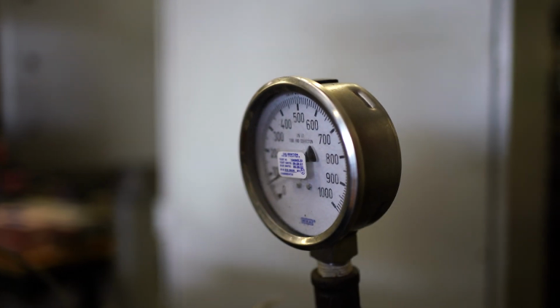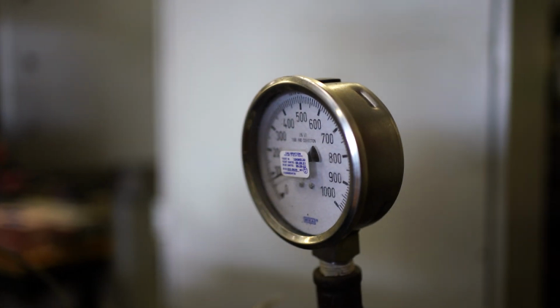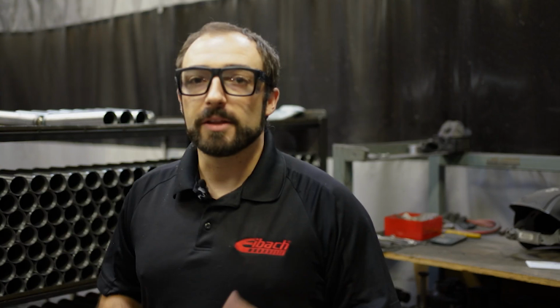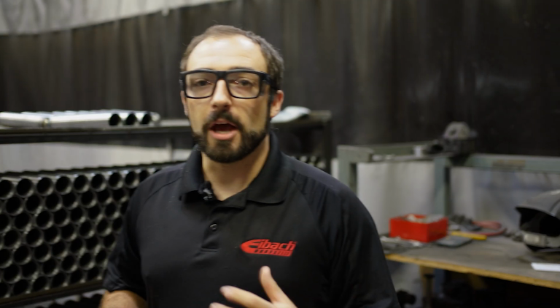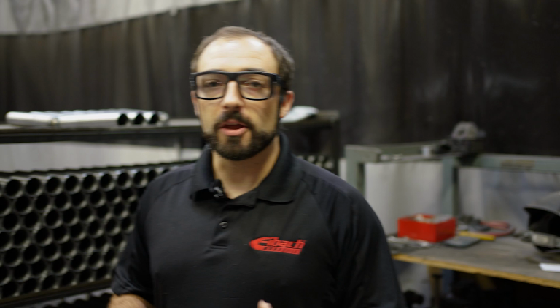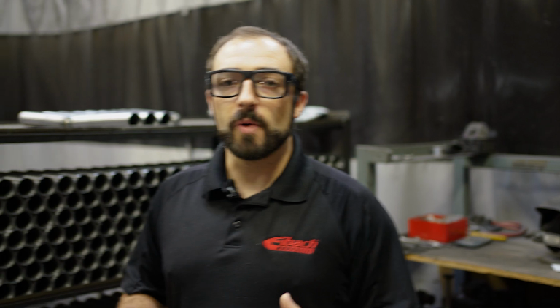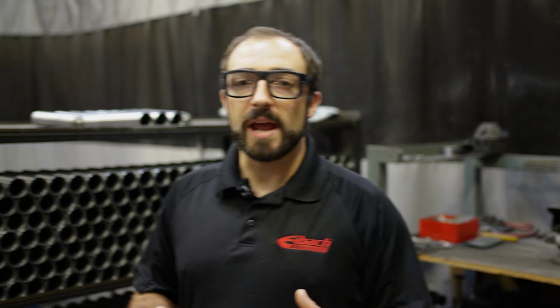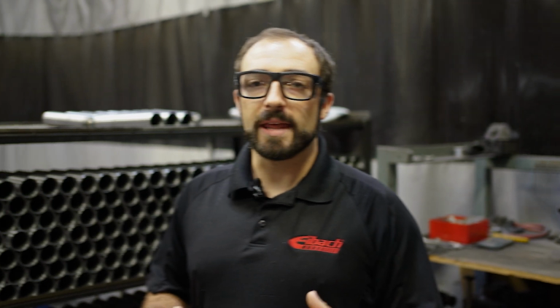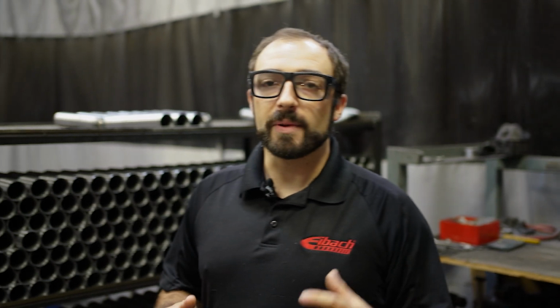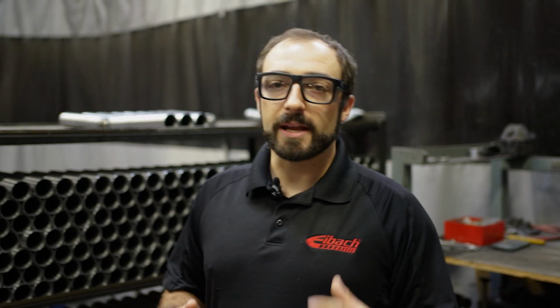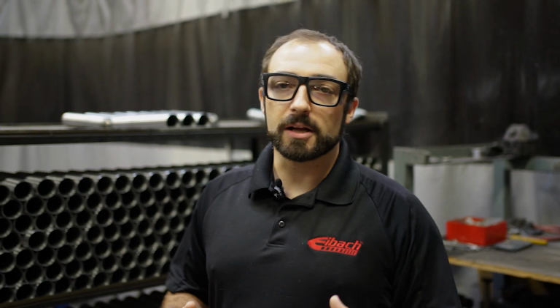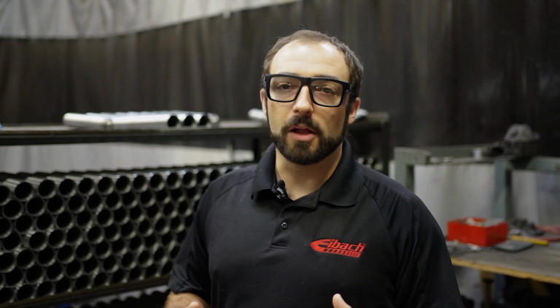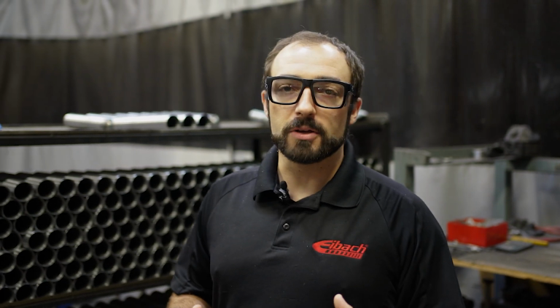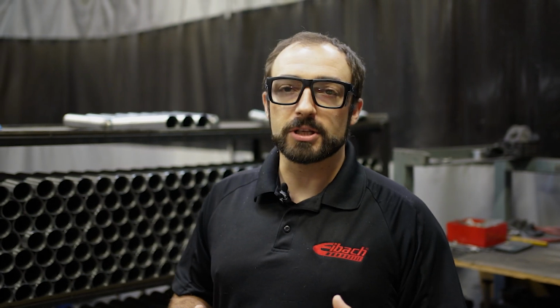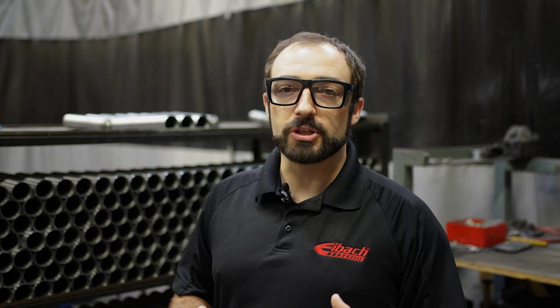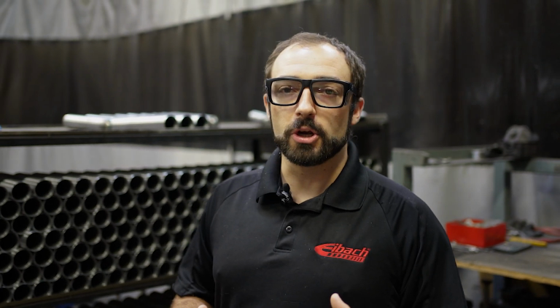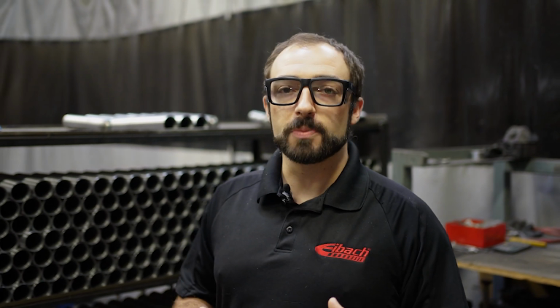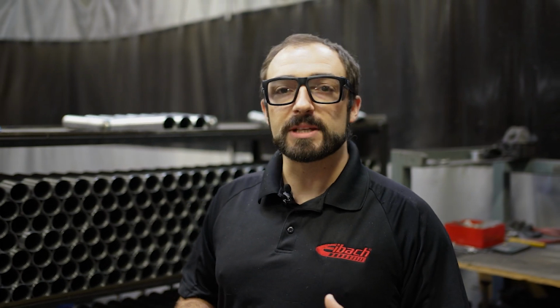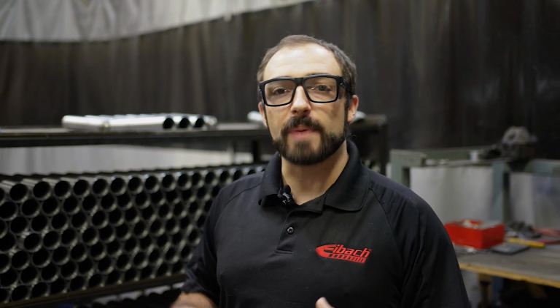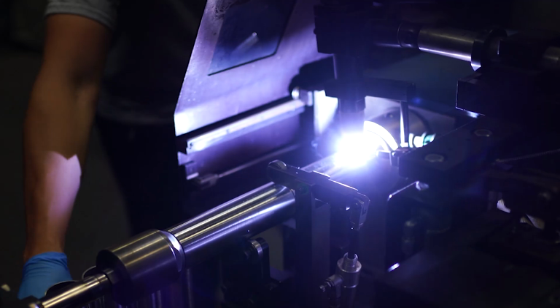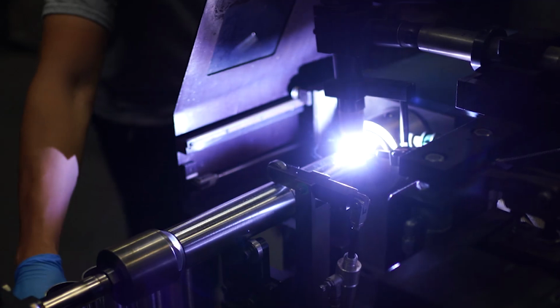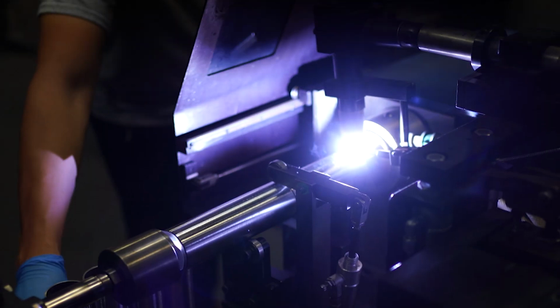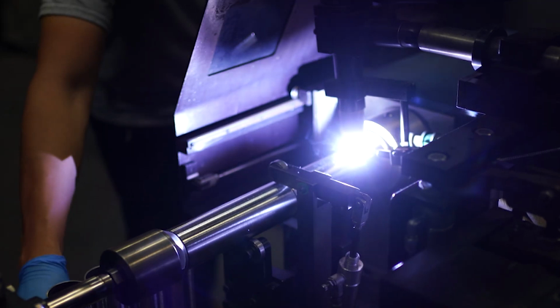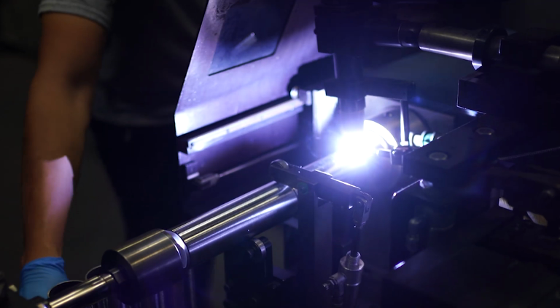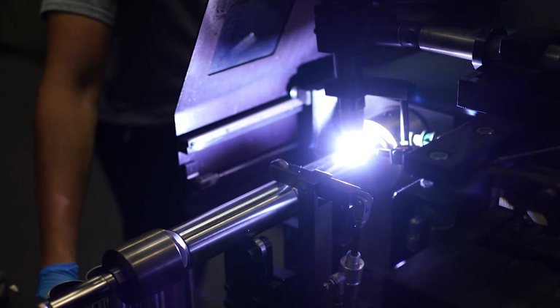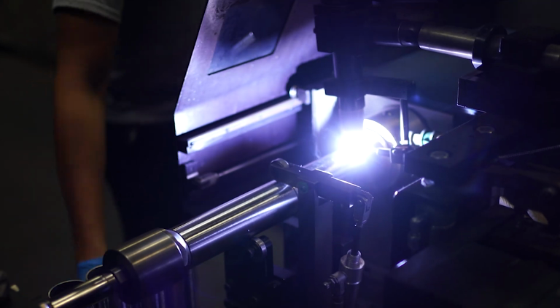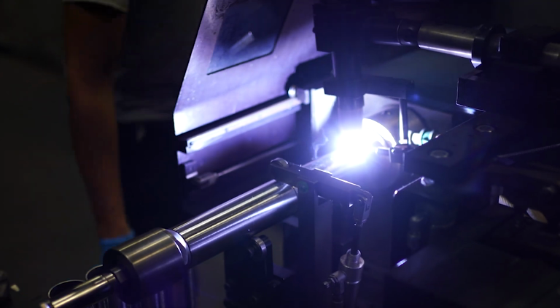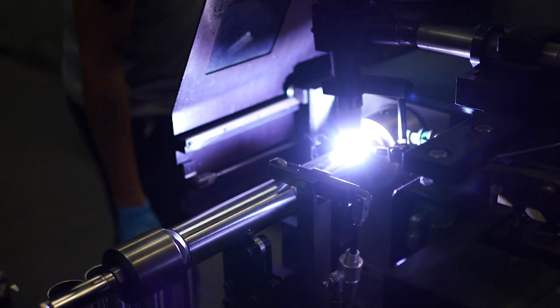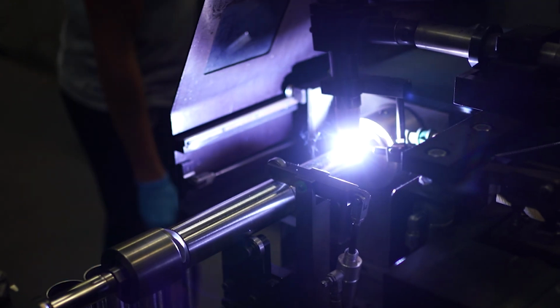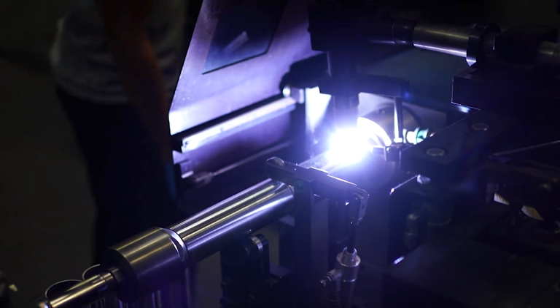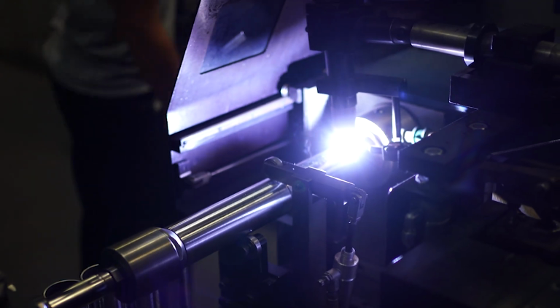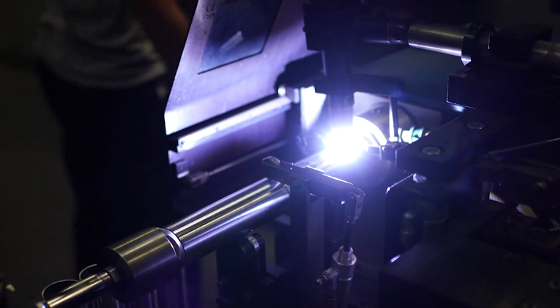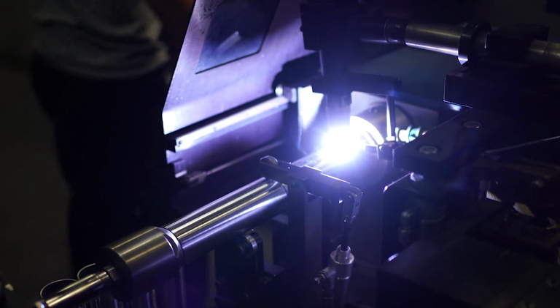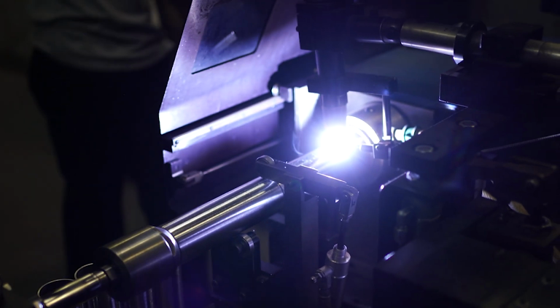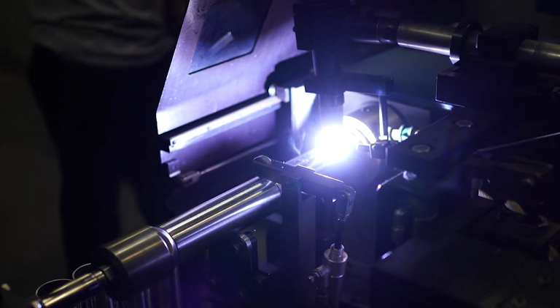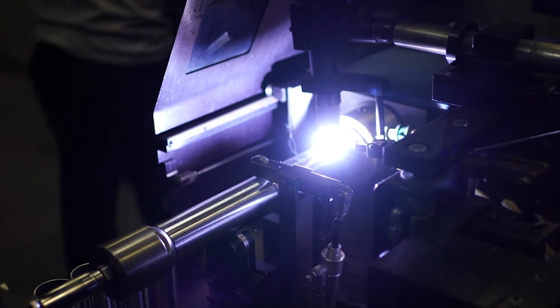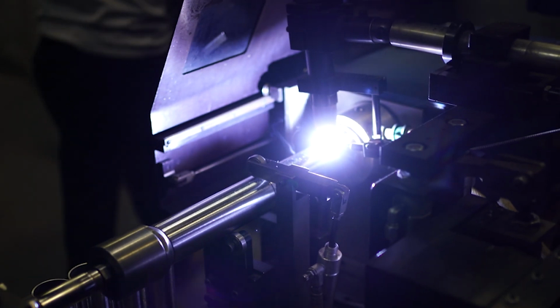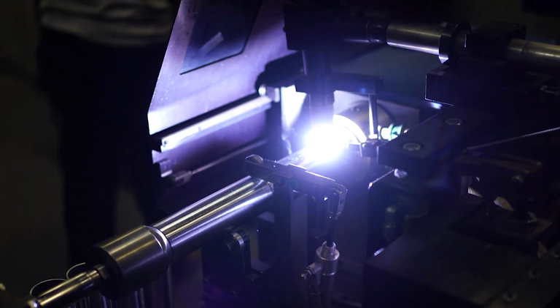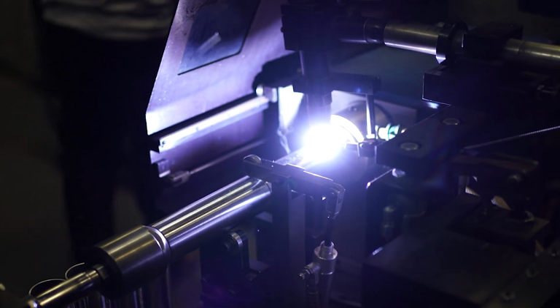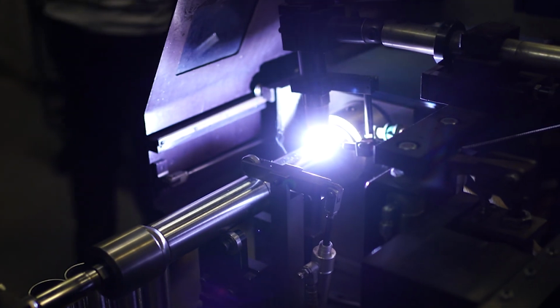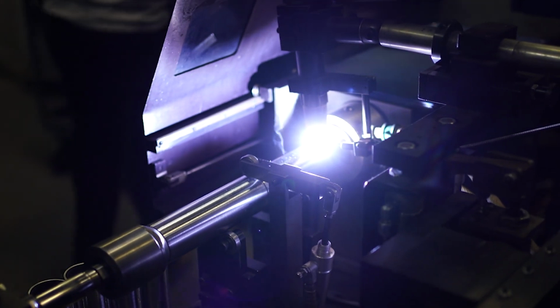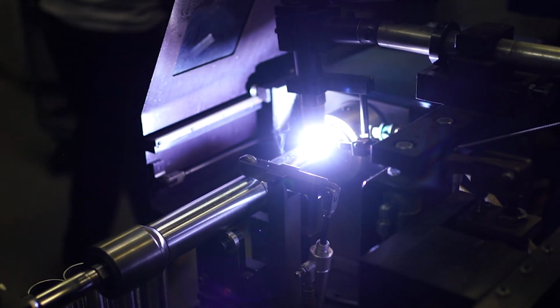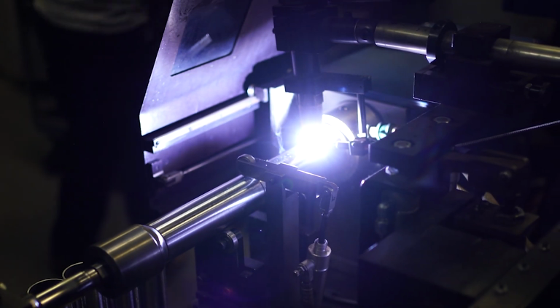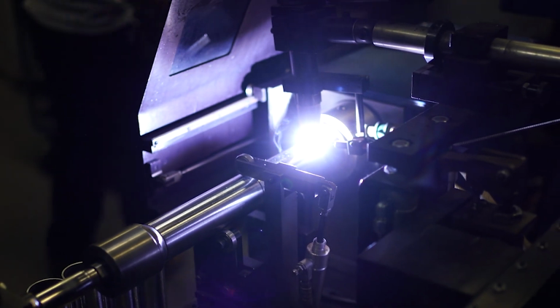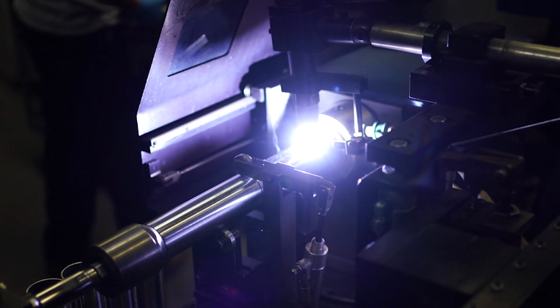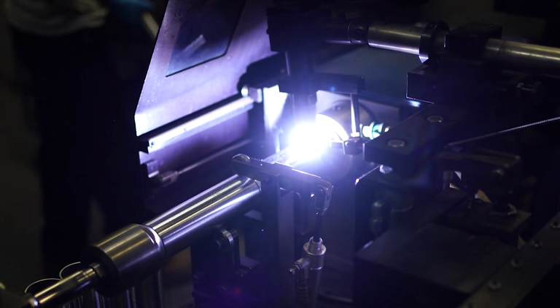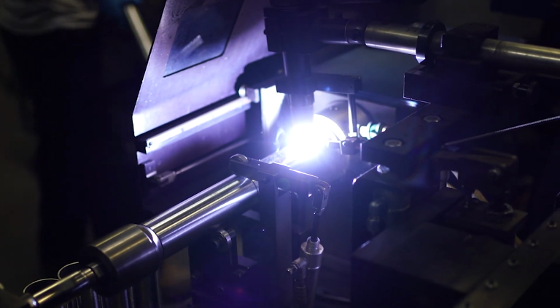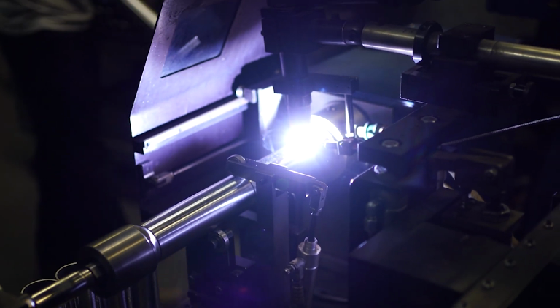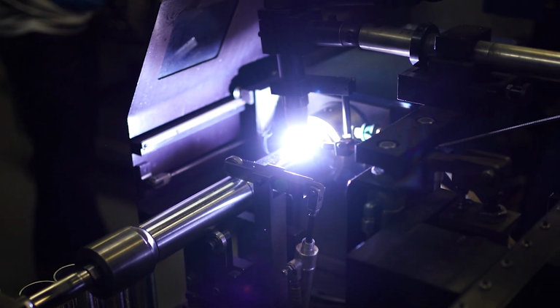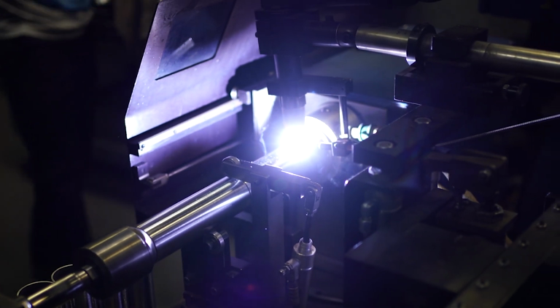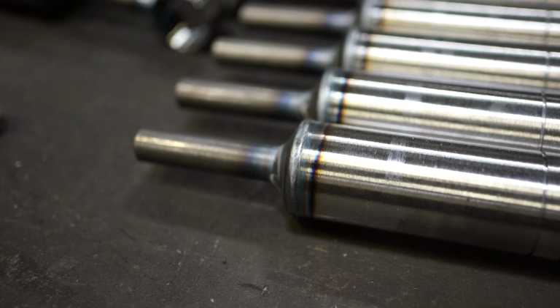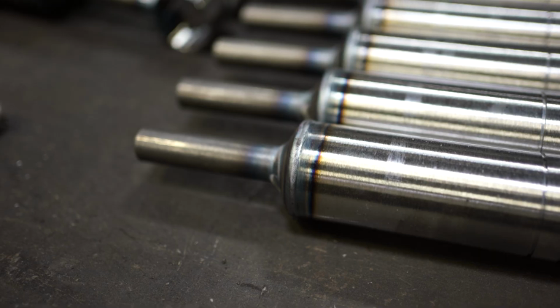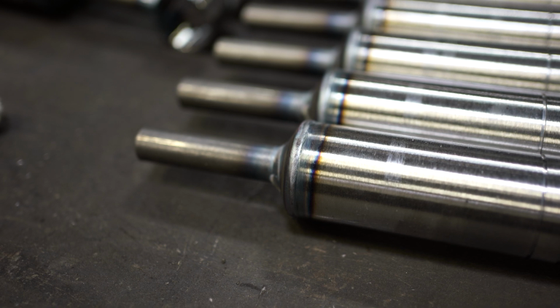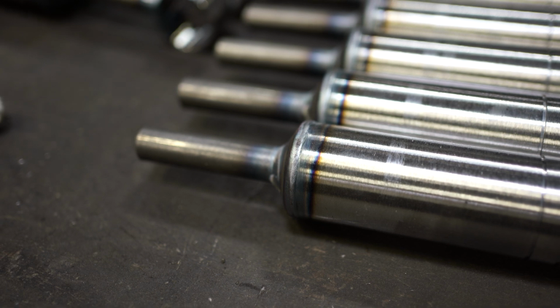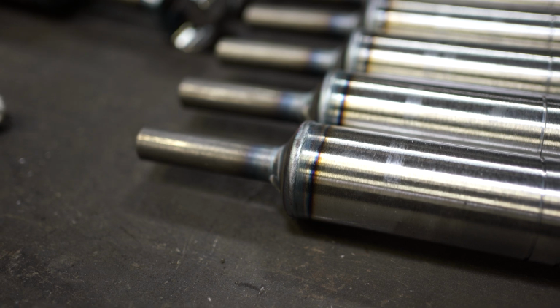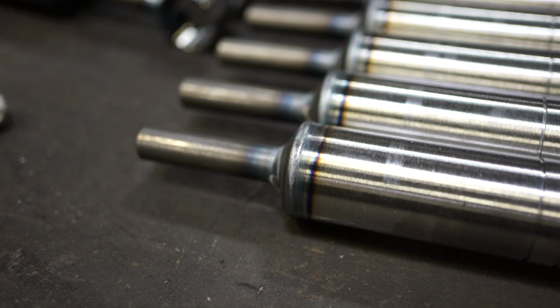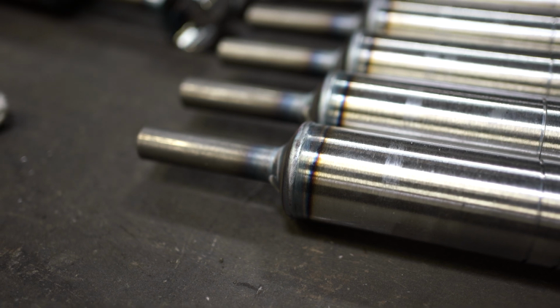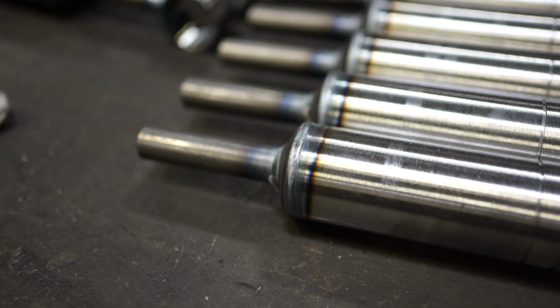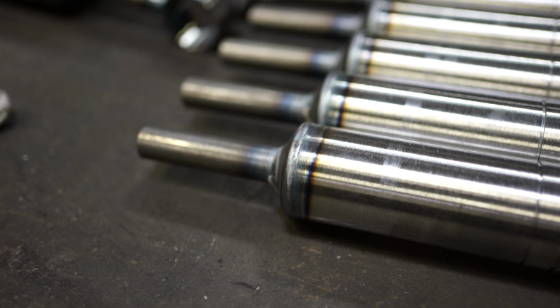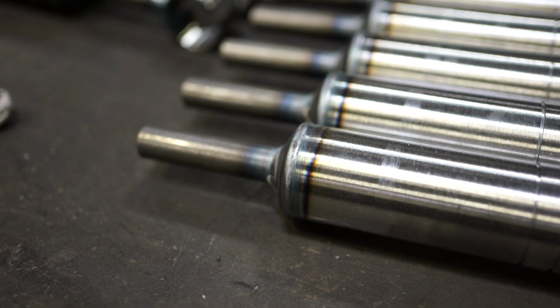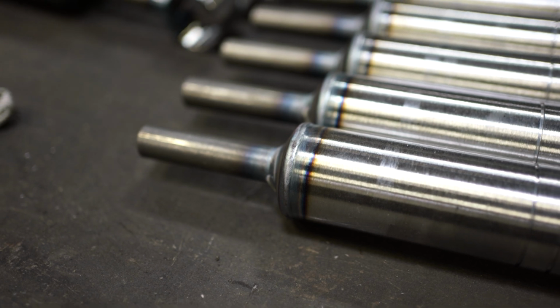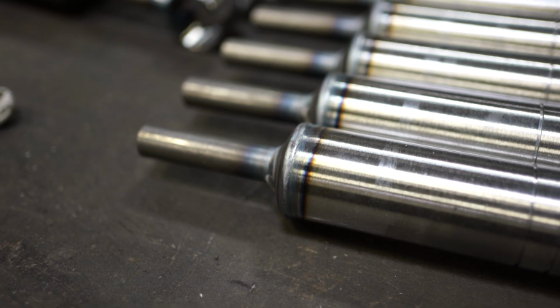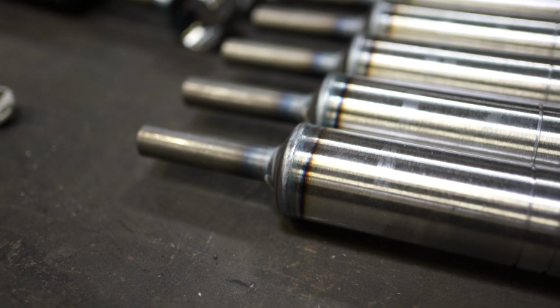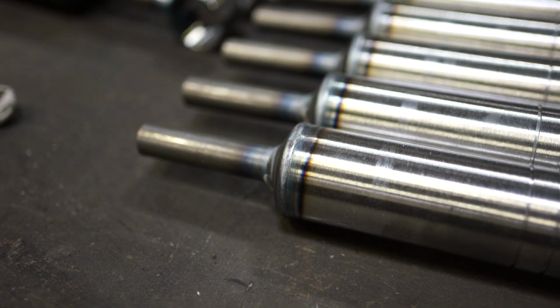The other way that we can close the tubes is by welding a cap on. We use a TIG lathe weld here and you can see that process.